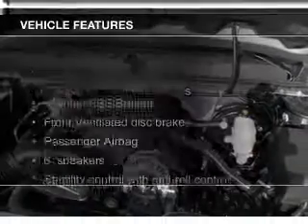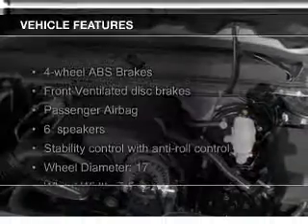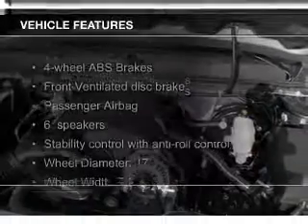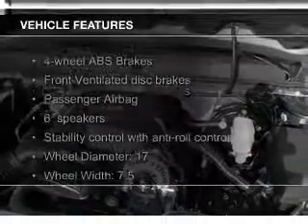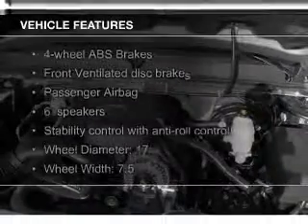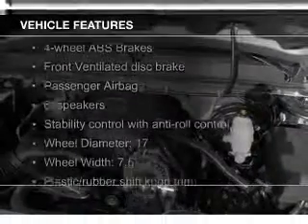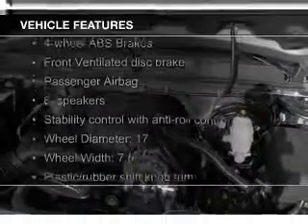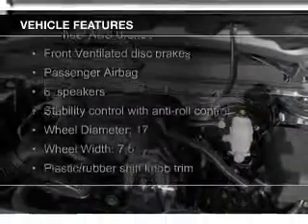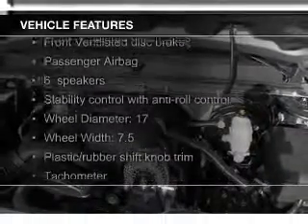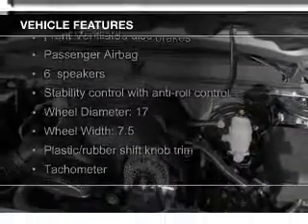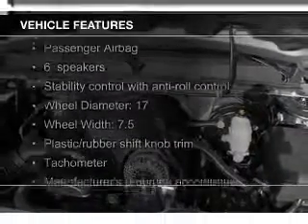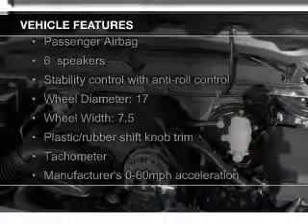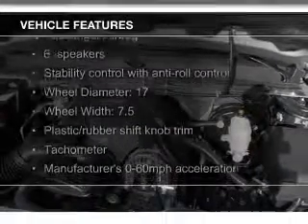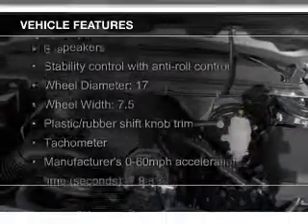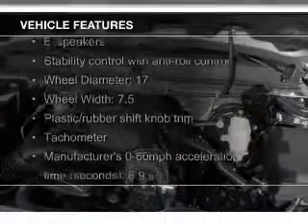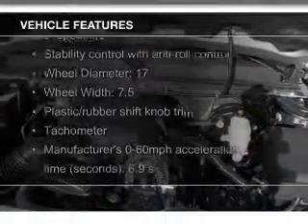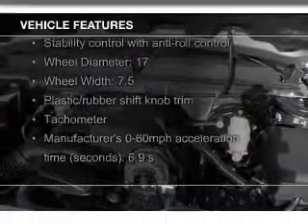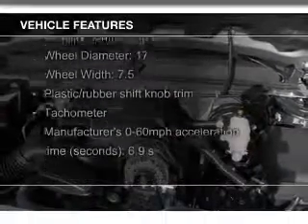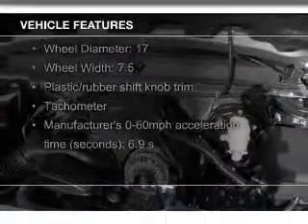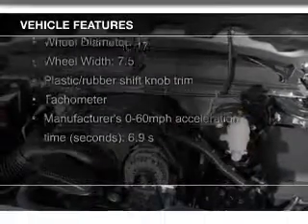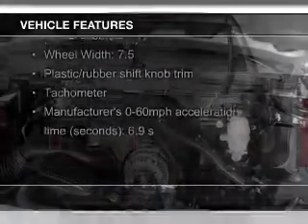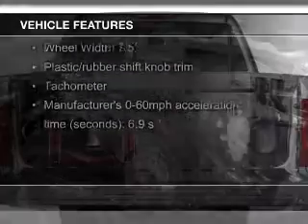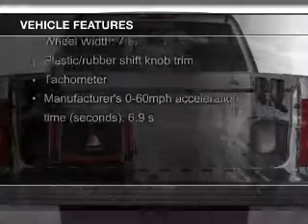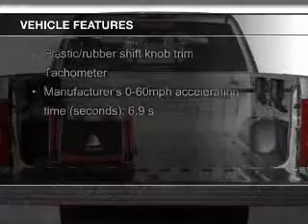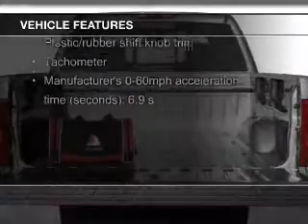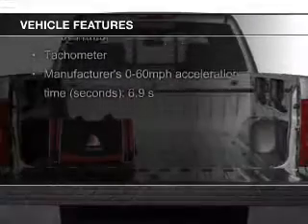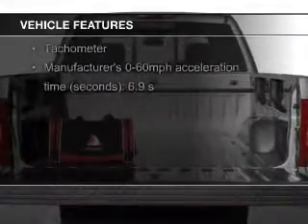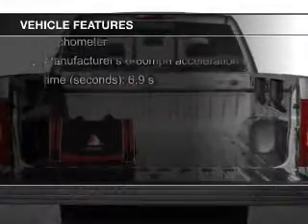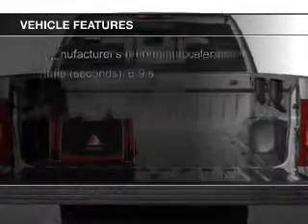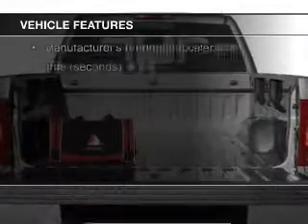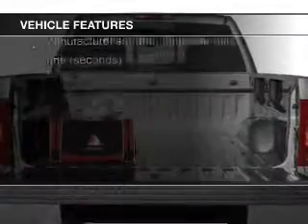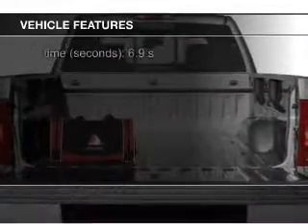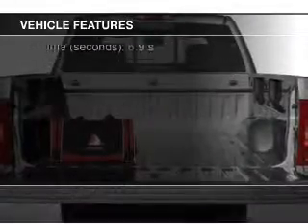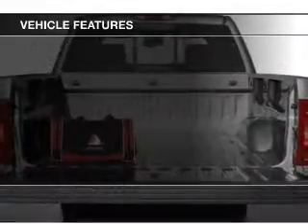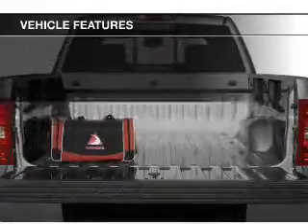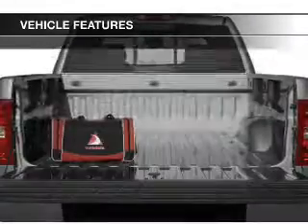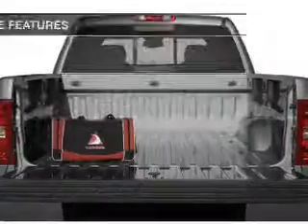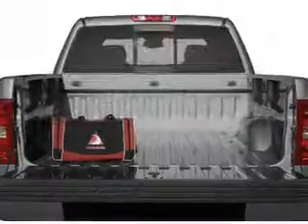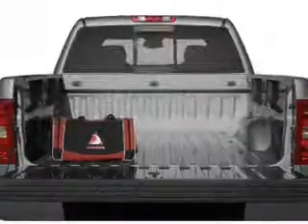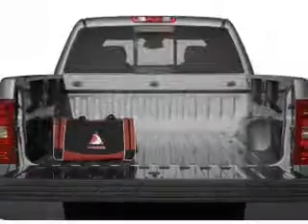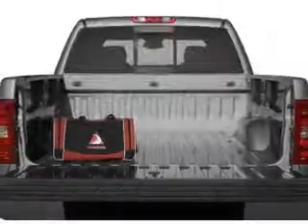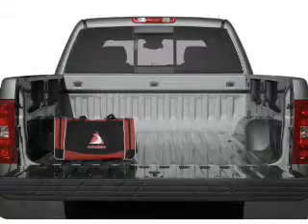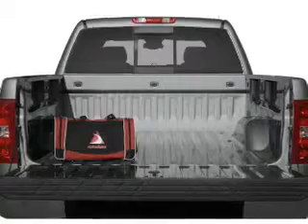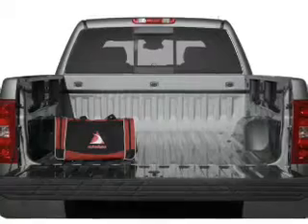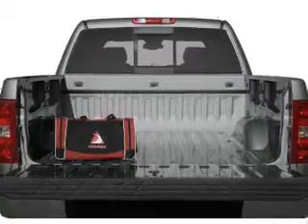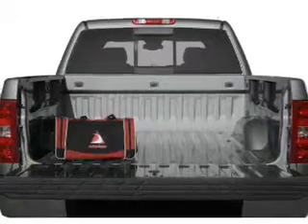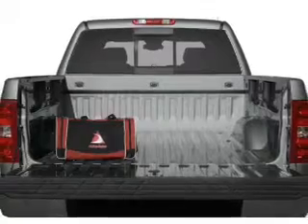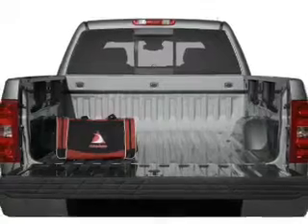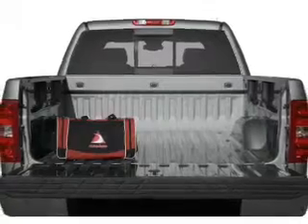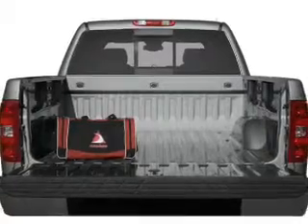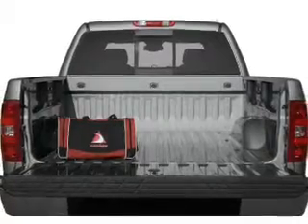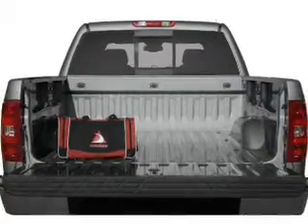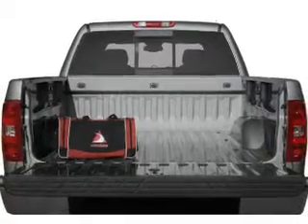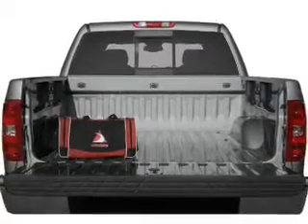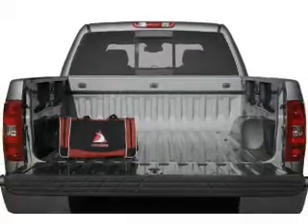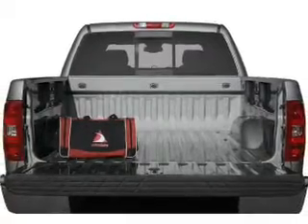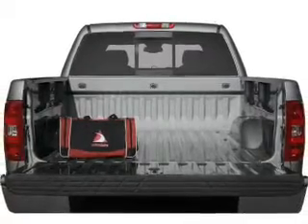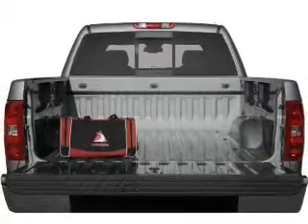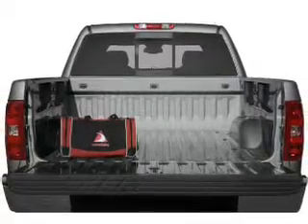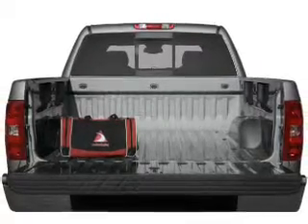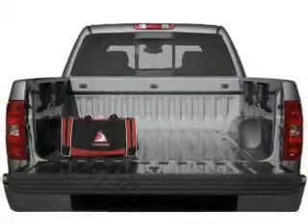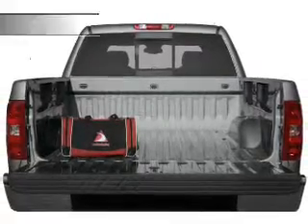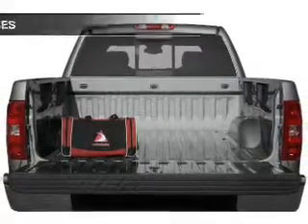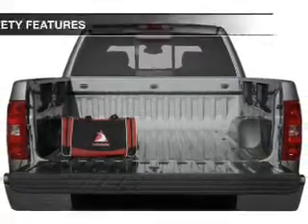The features include an adjustable tilt steering wheel, split rear seats, air conditioning, and power steering.